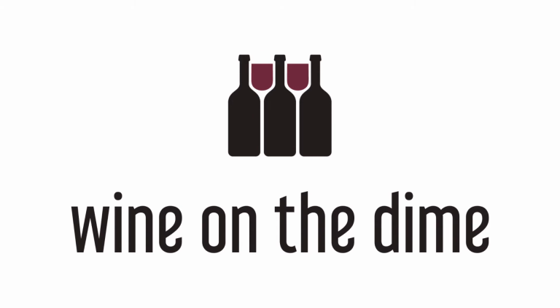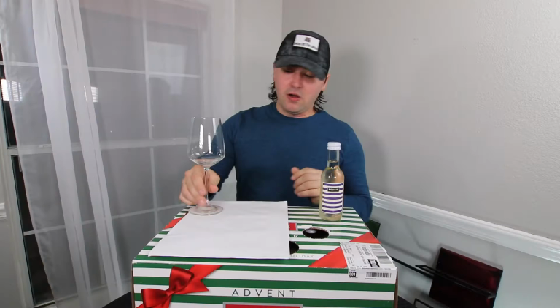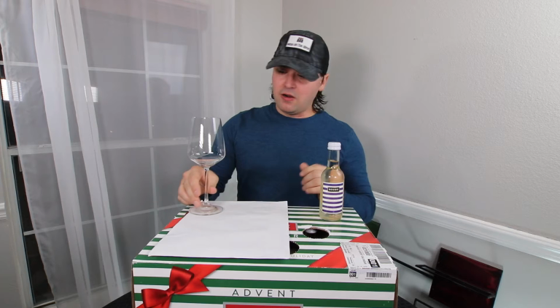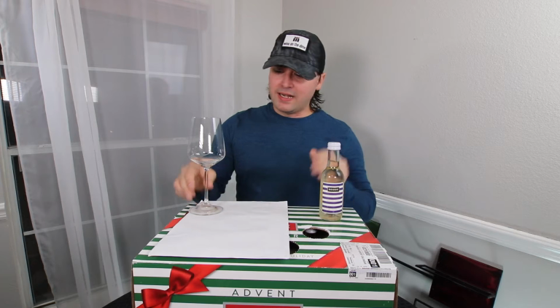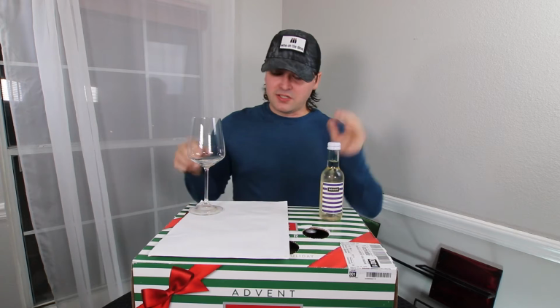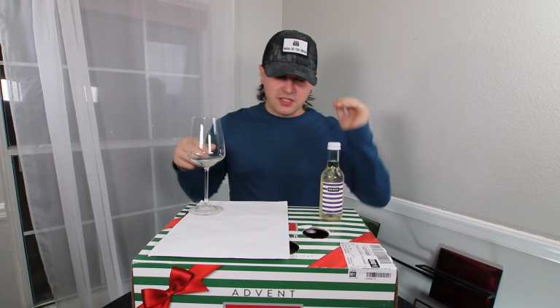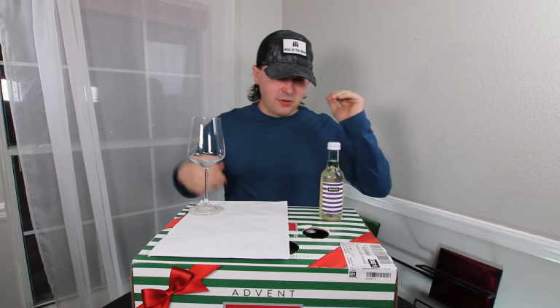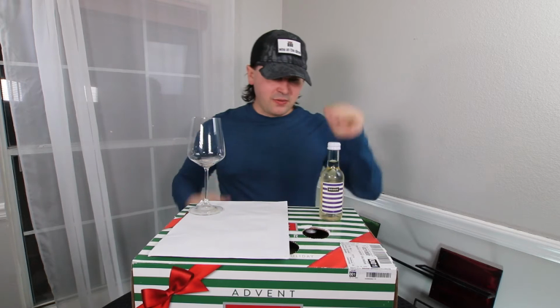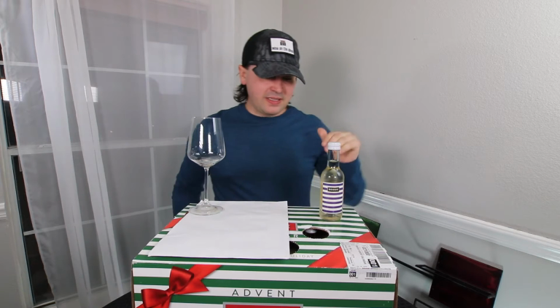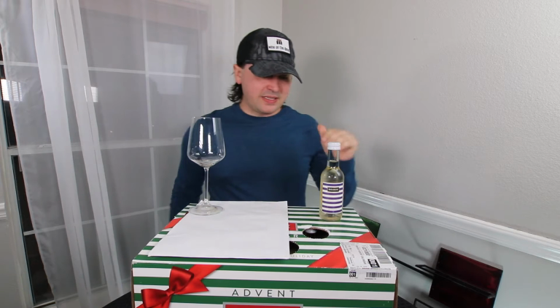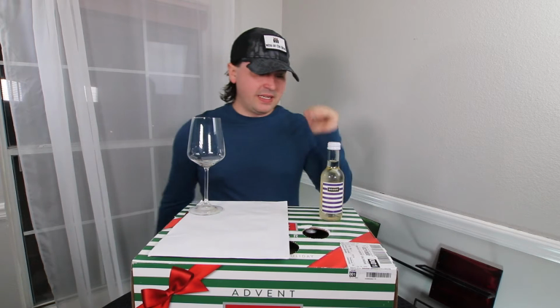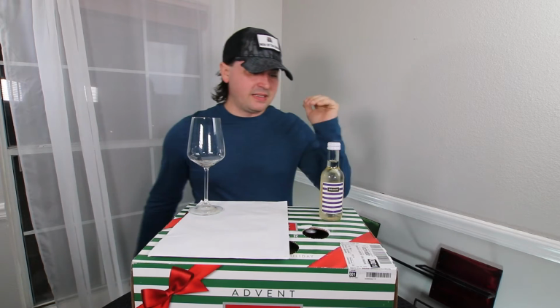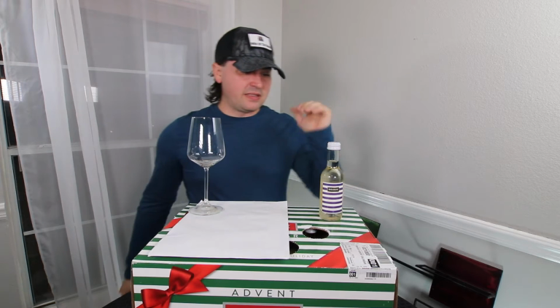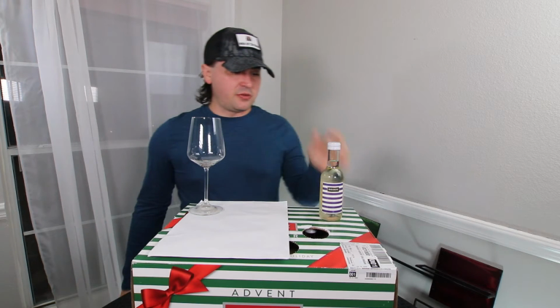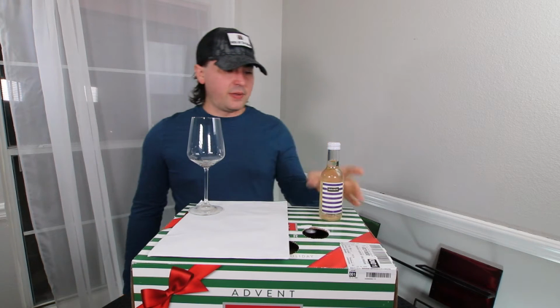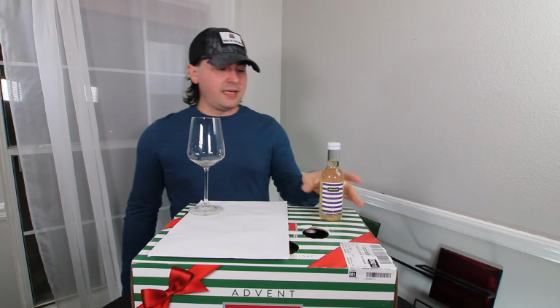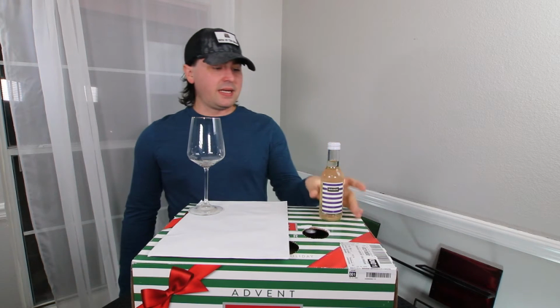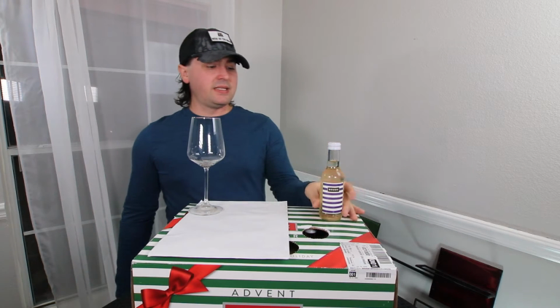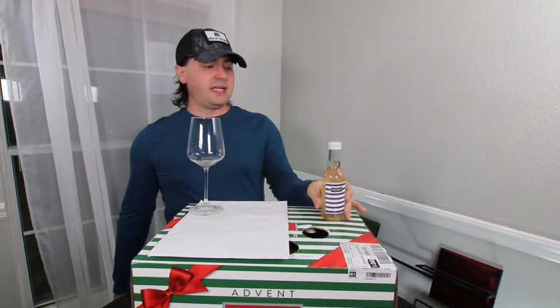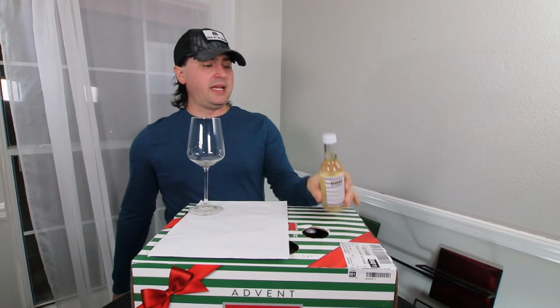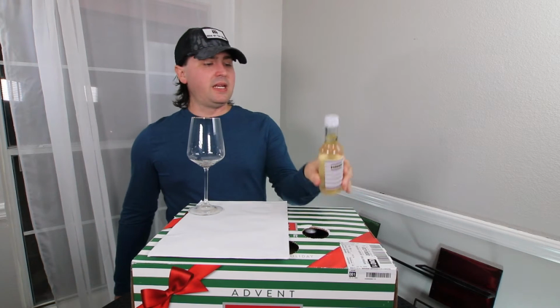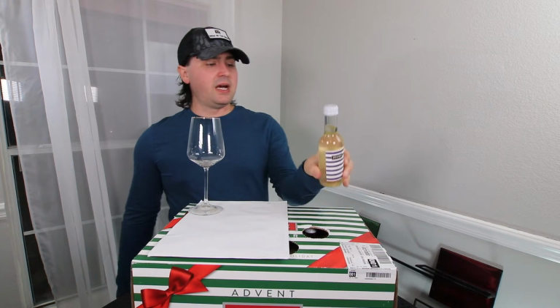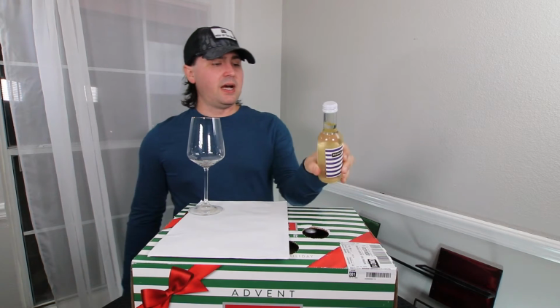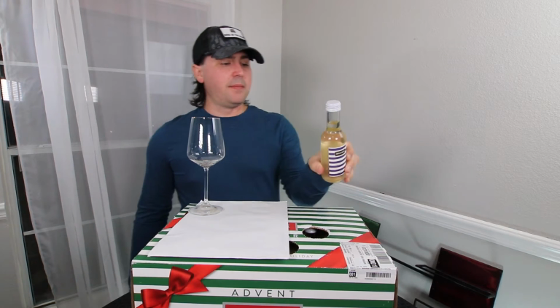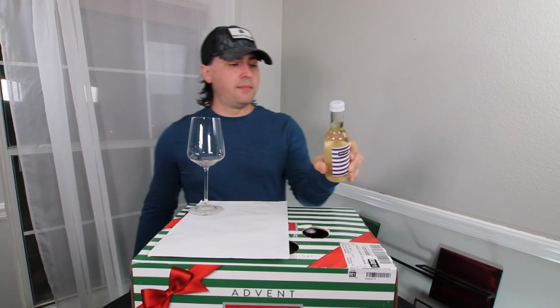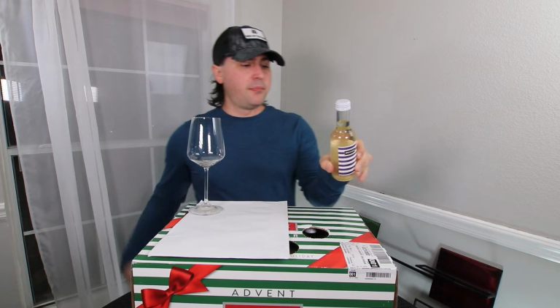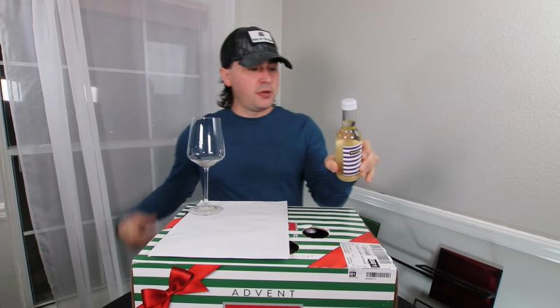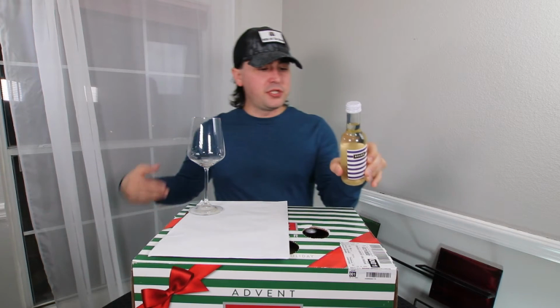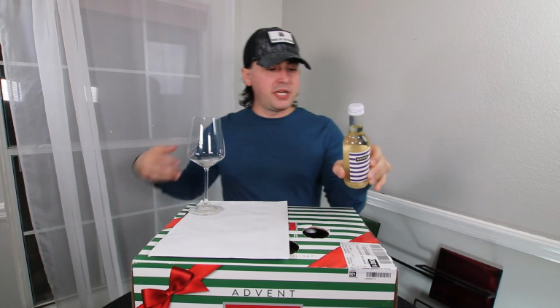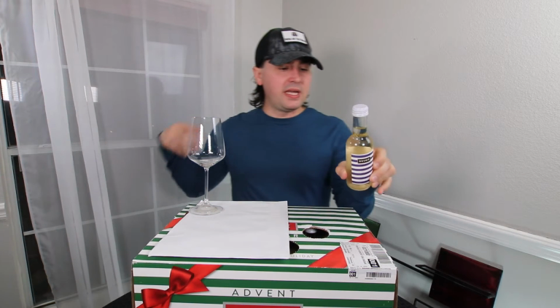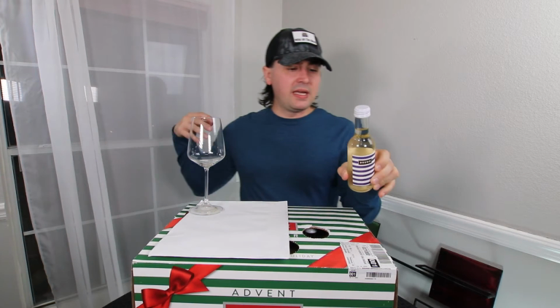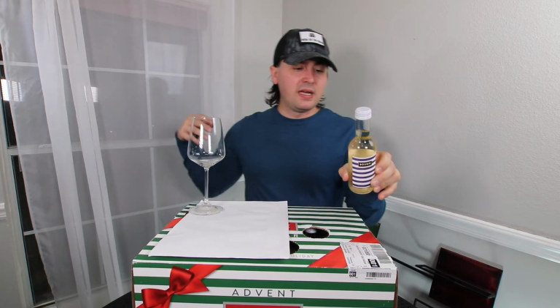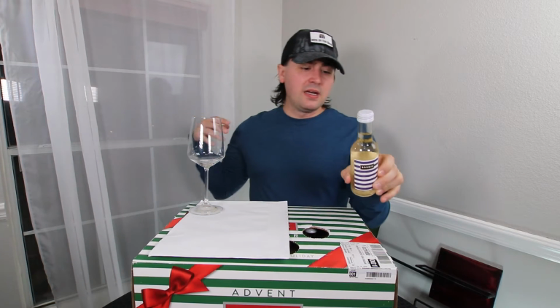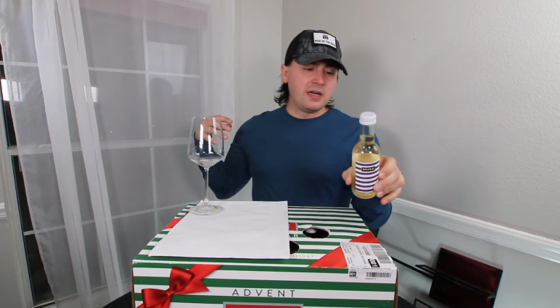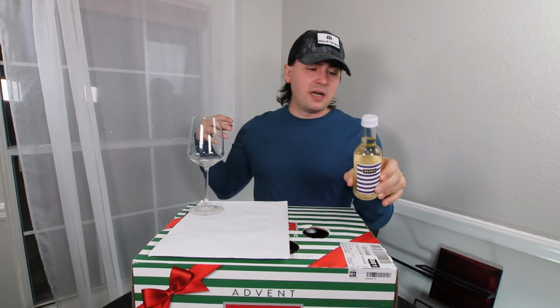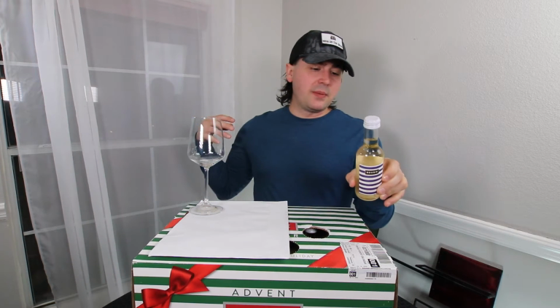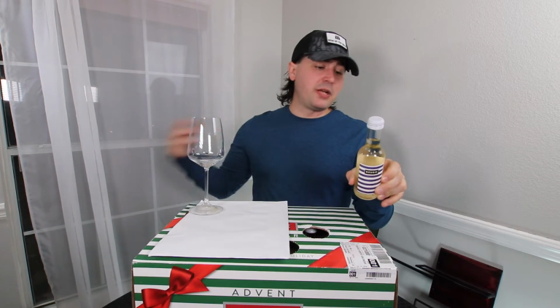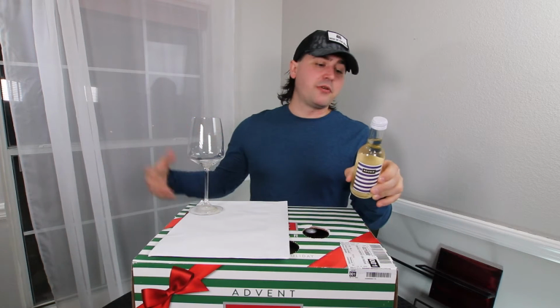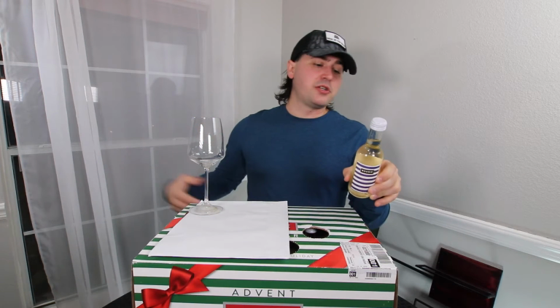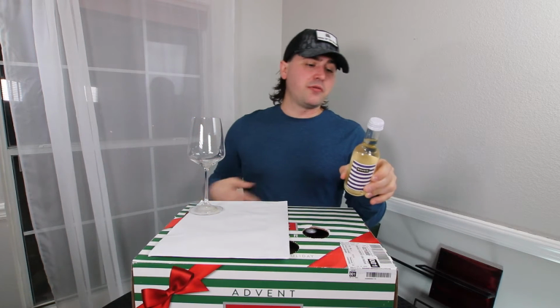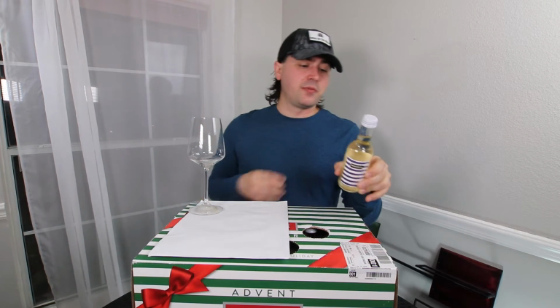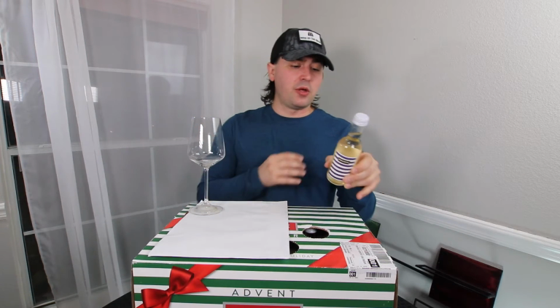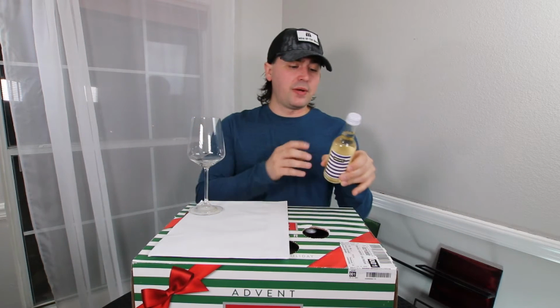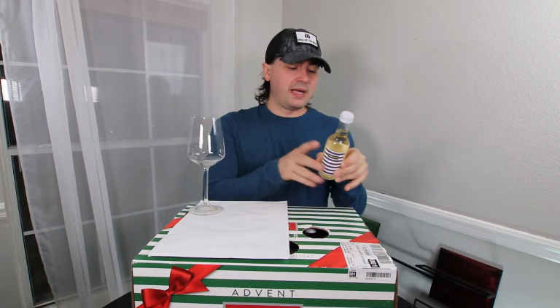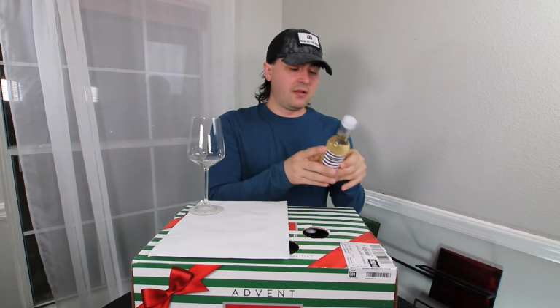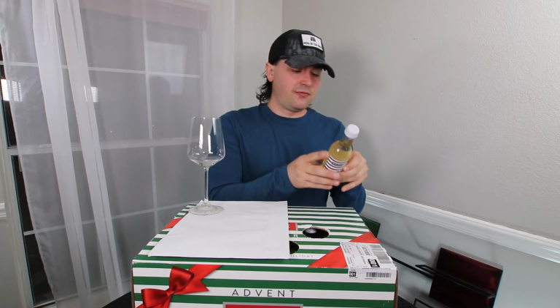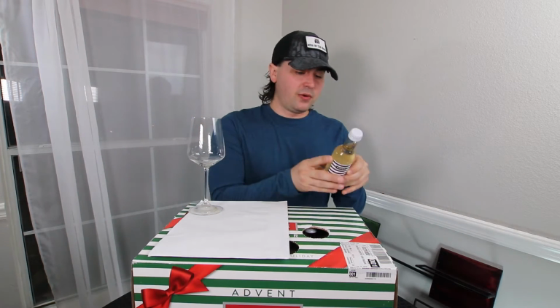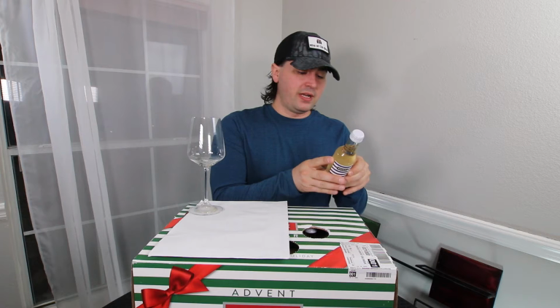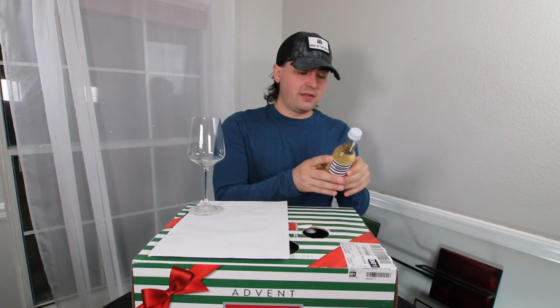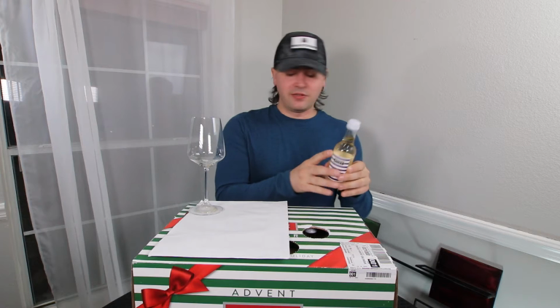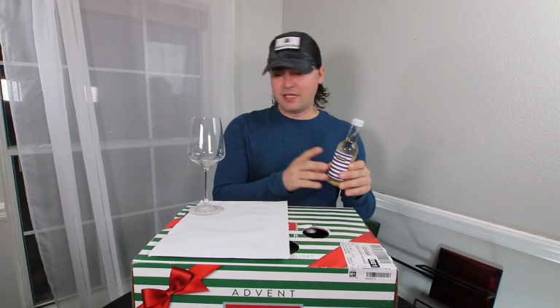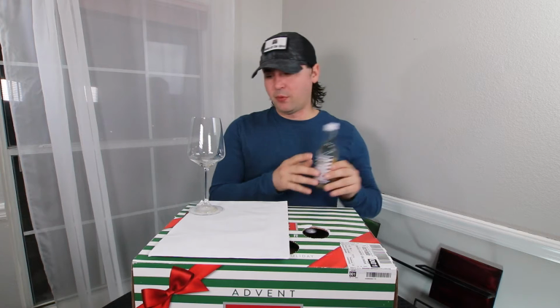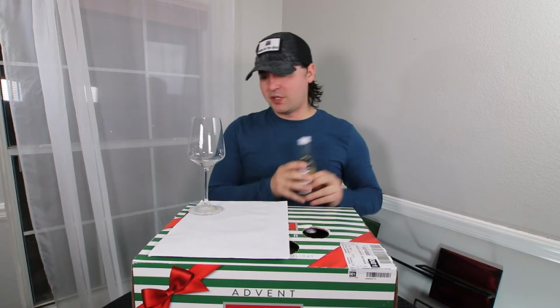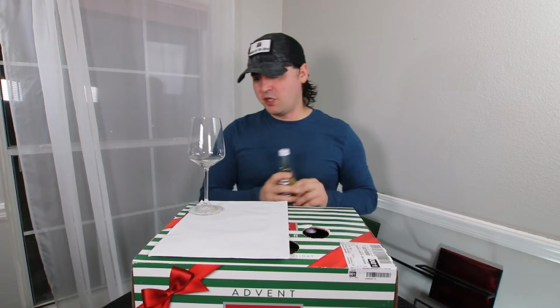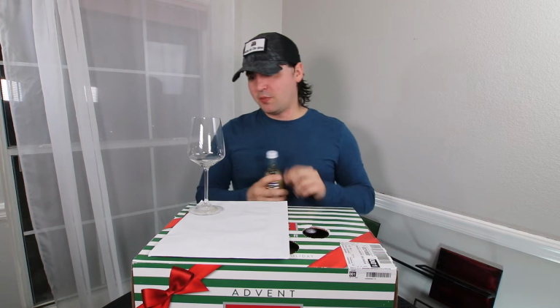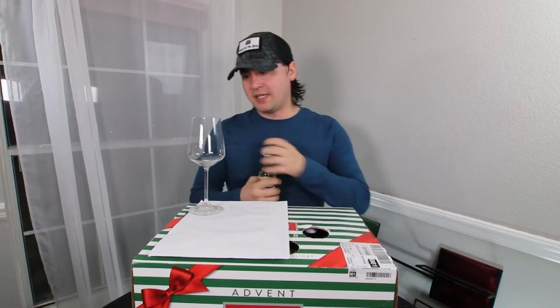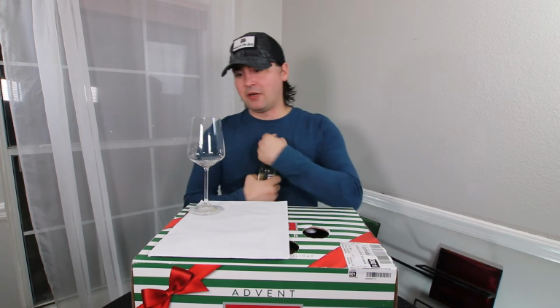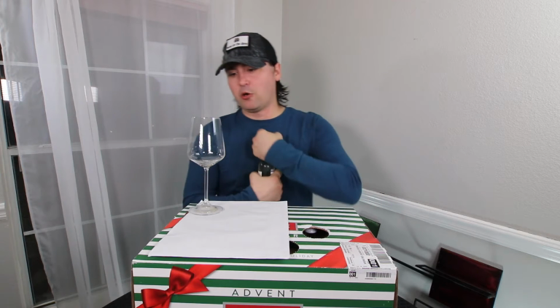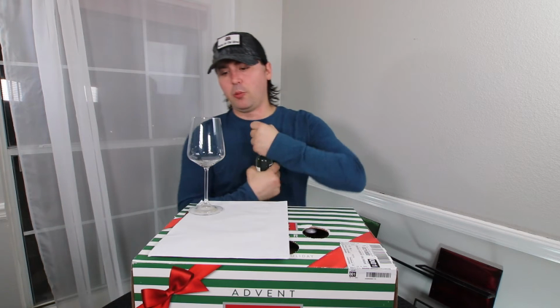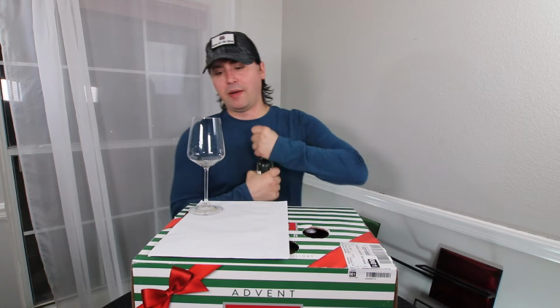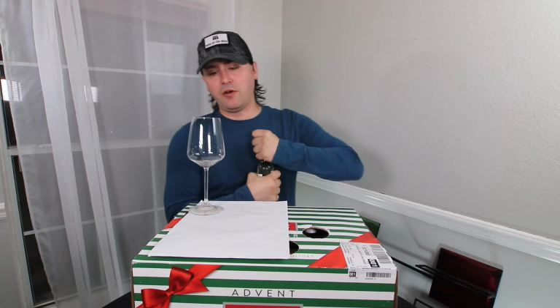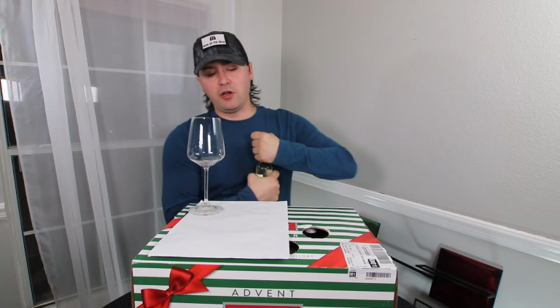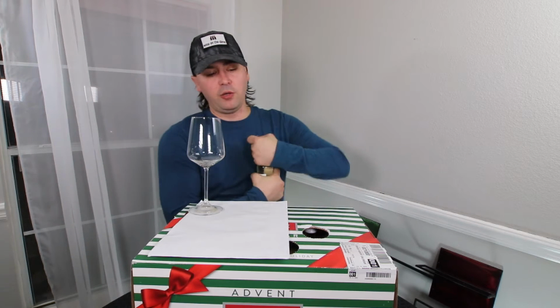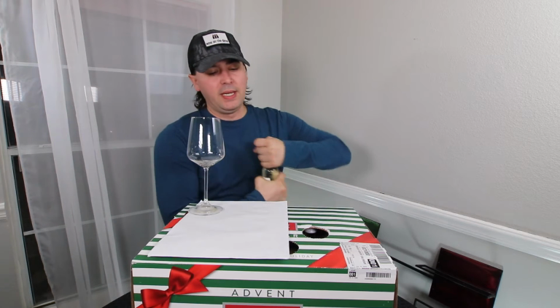All right, so this is the 2019 Bougie Pinot Grigio from Lodi, California. 13.2% alcohol by volume.